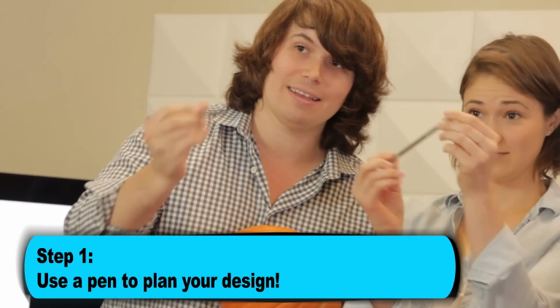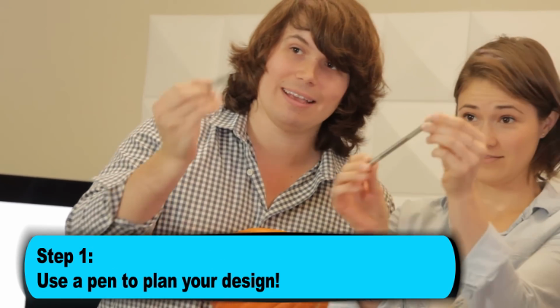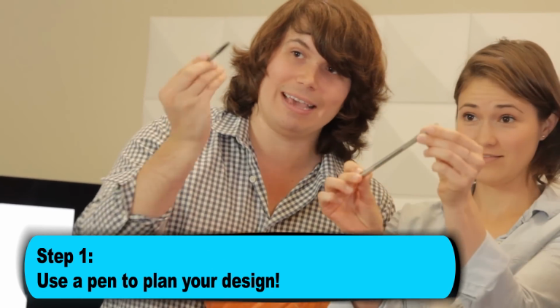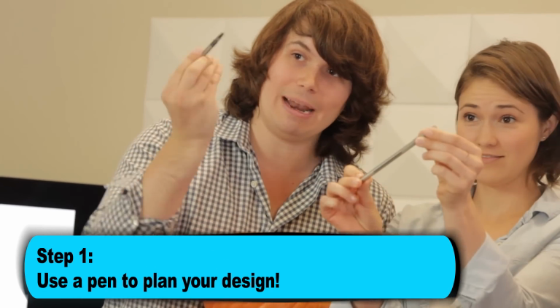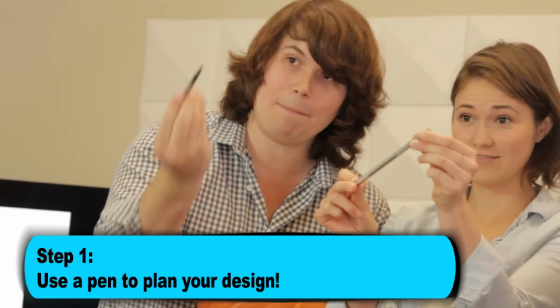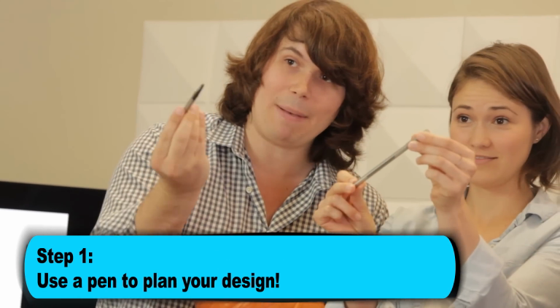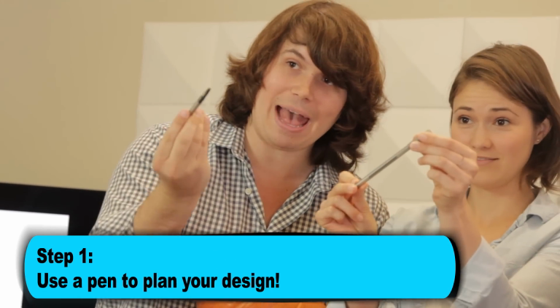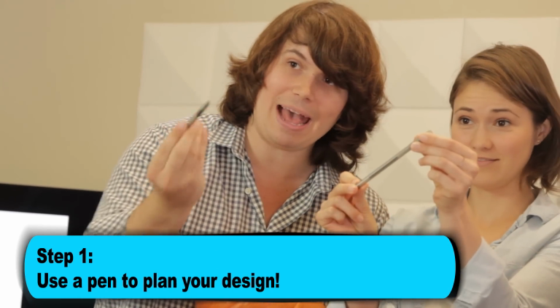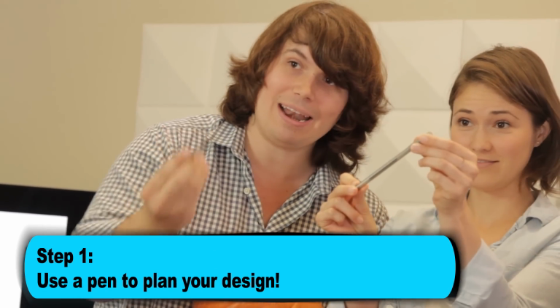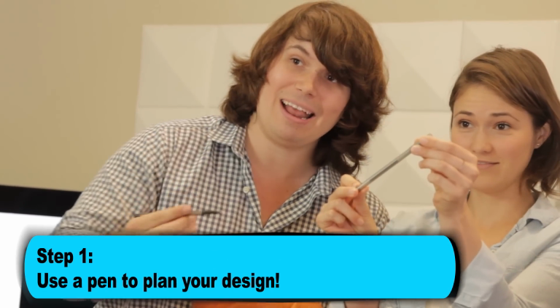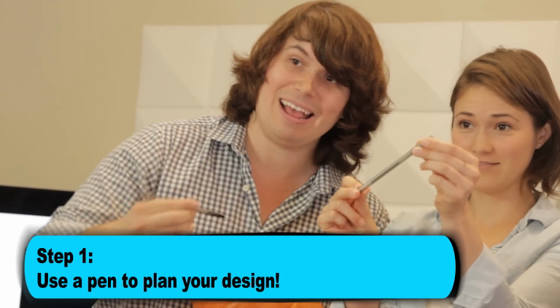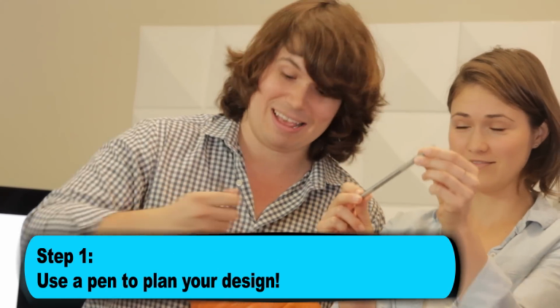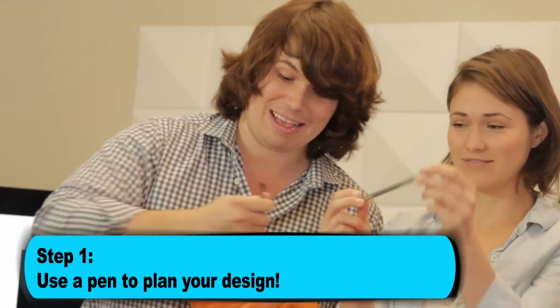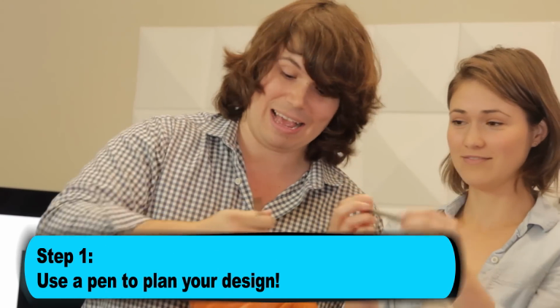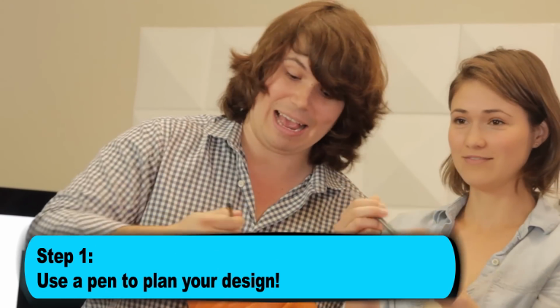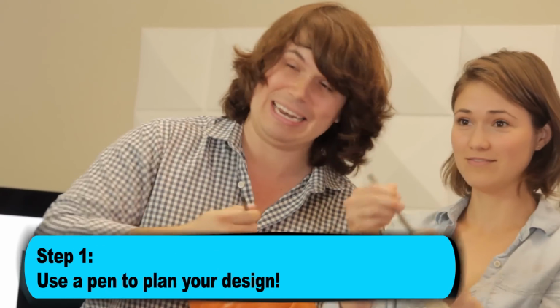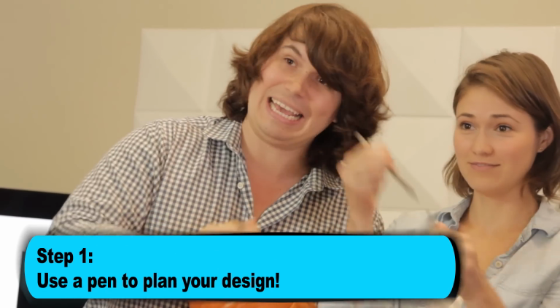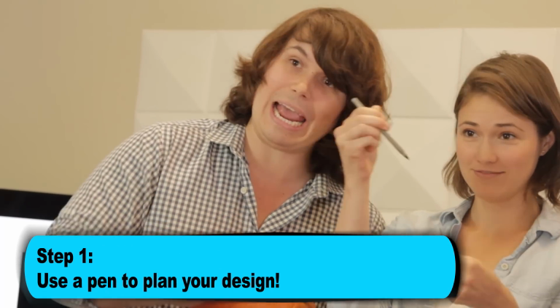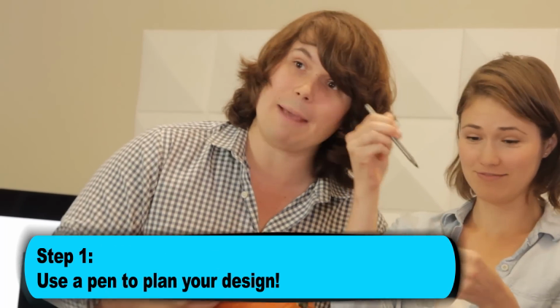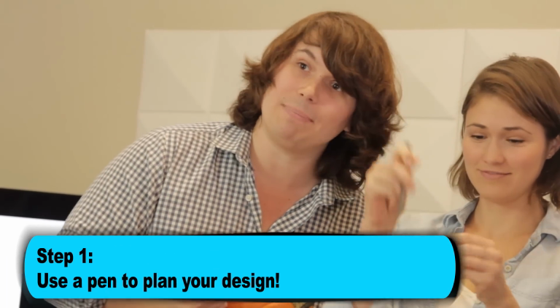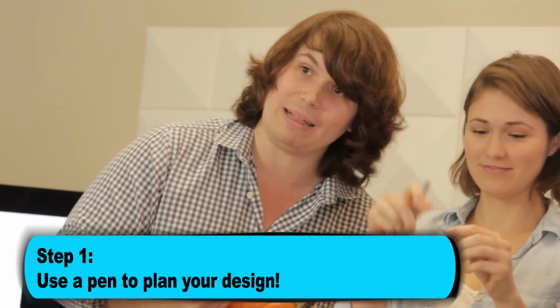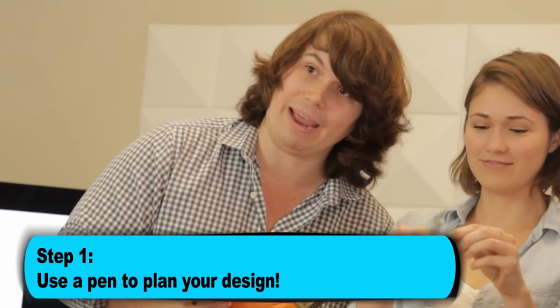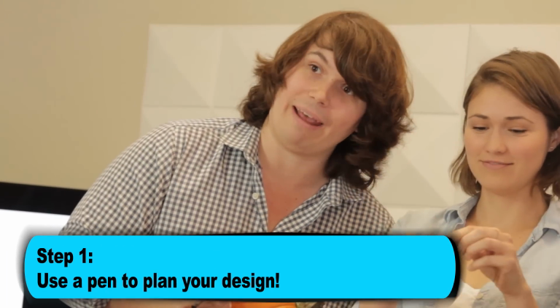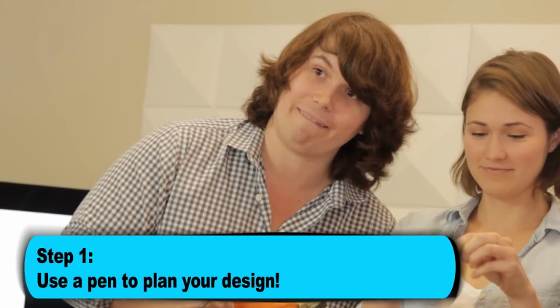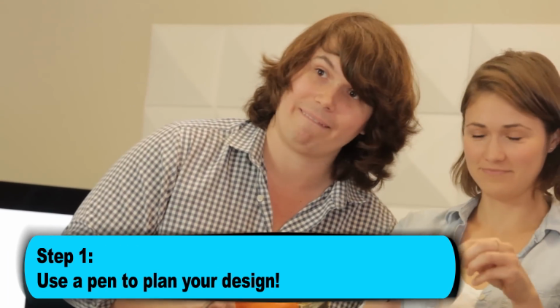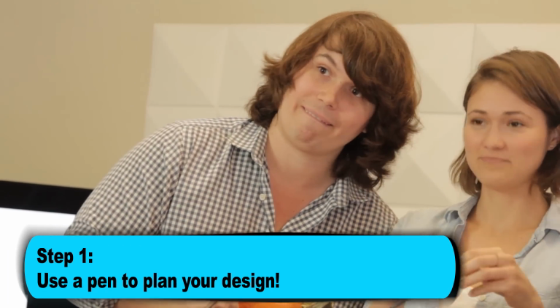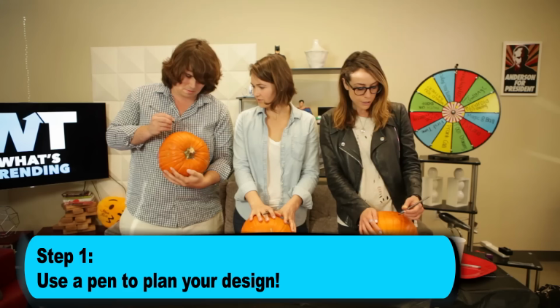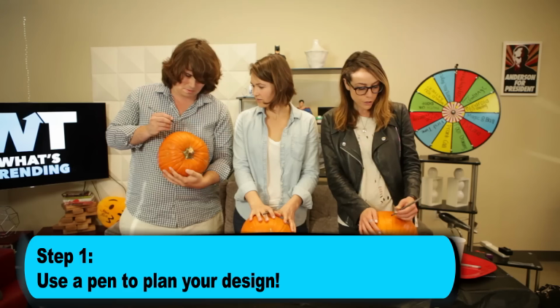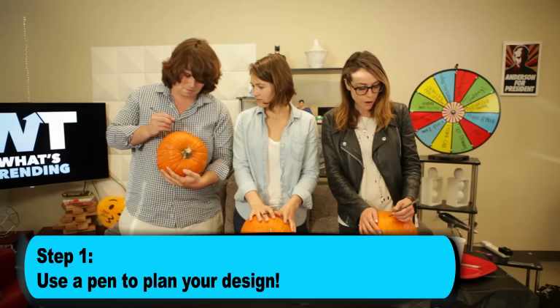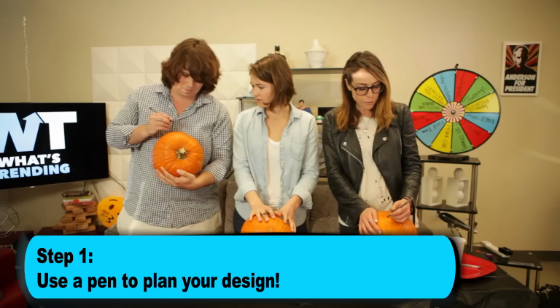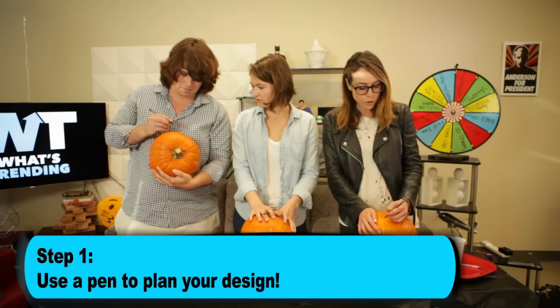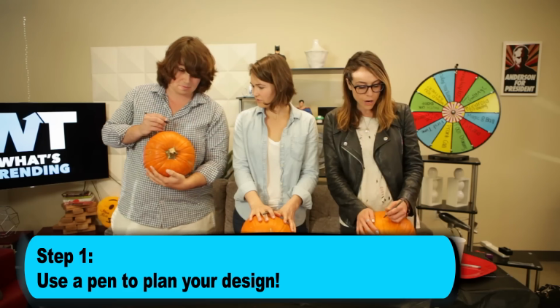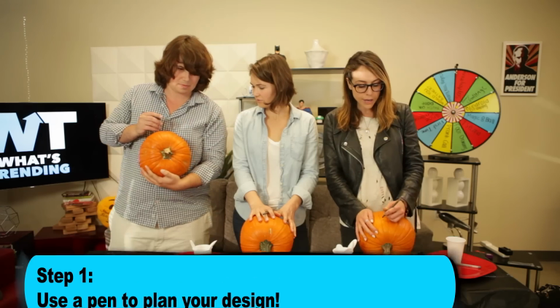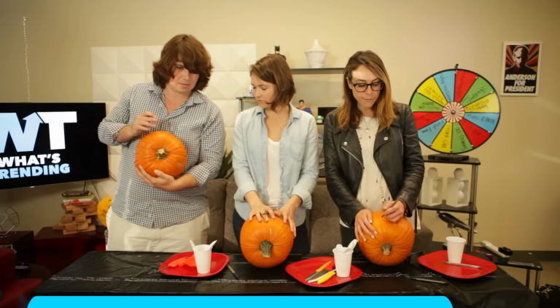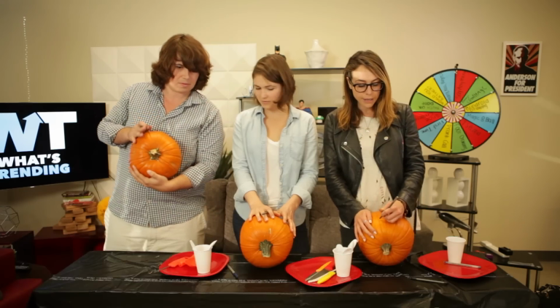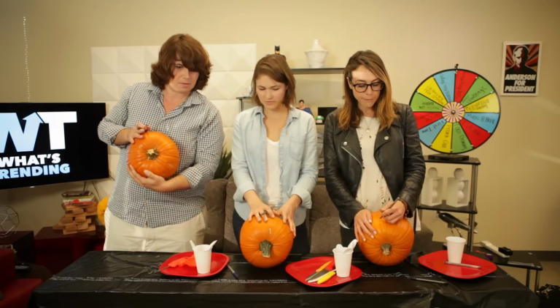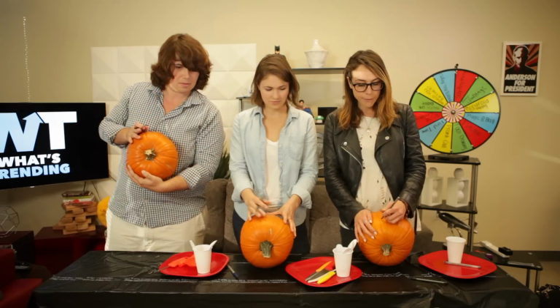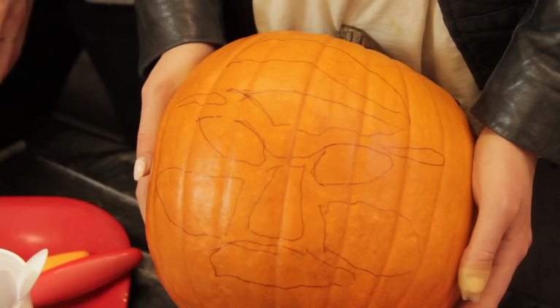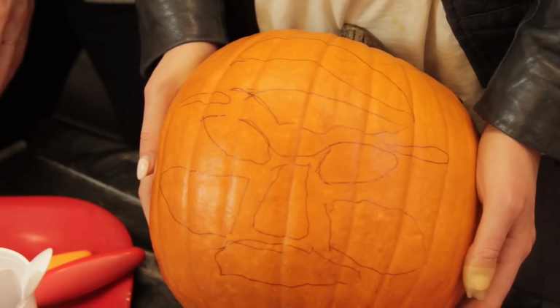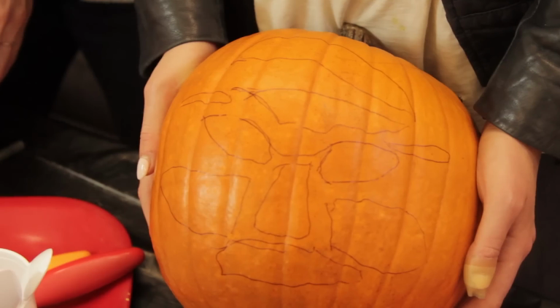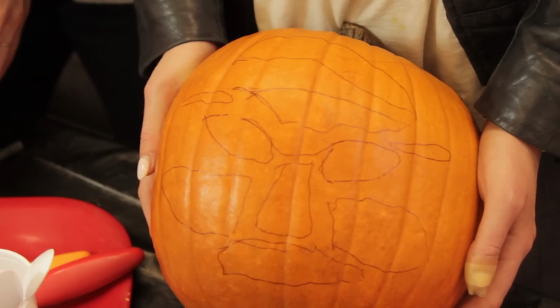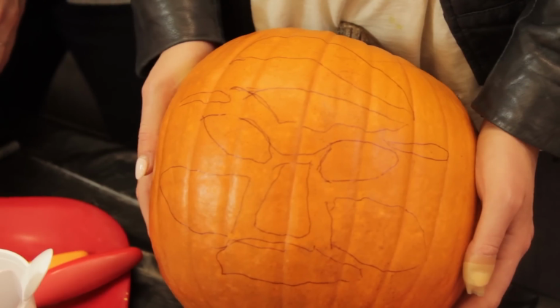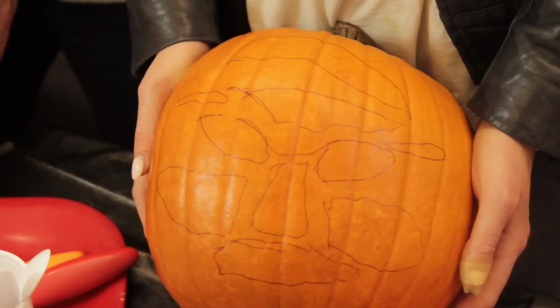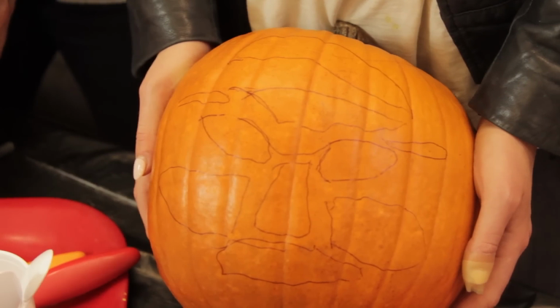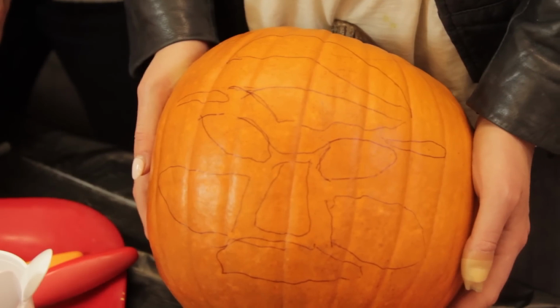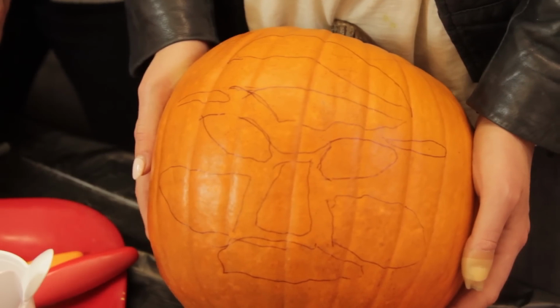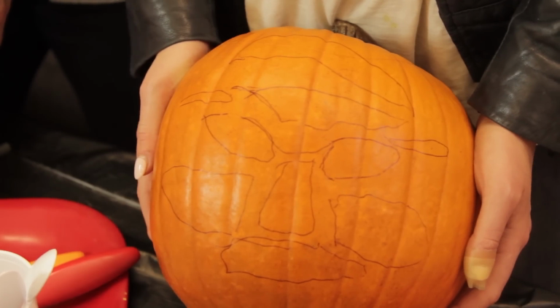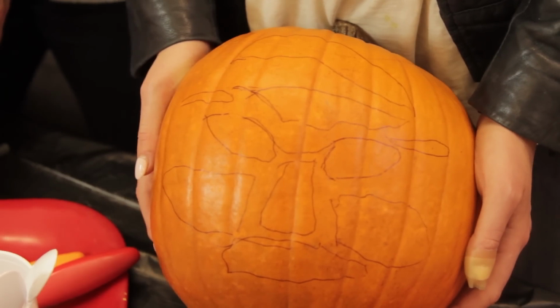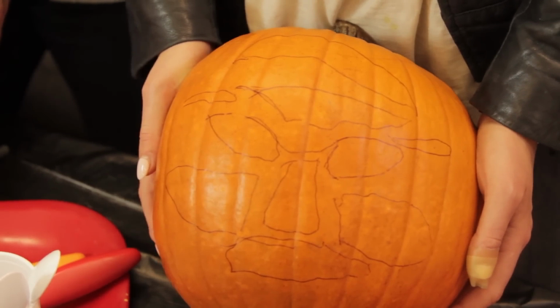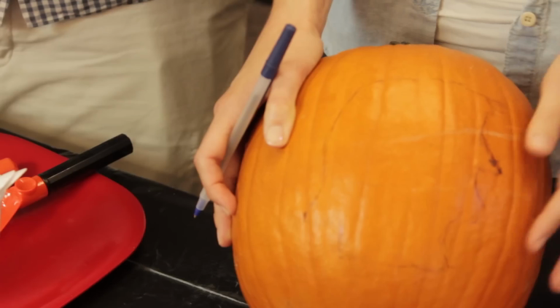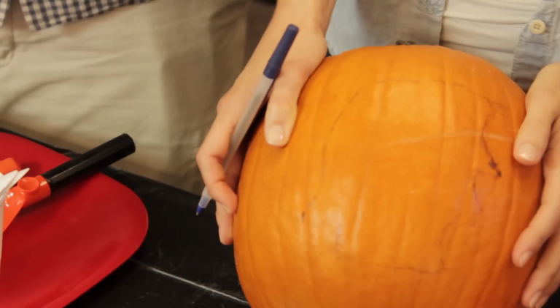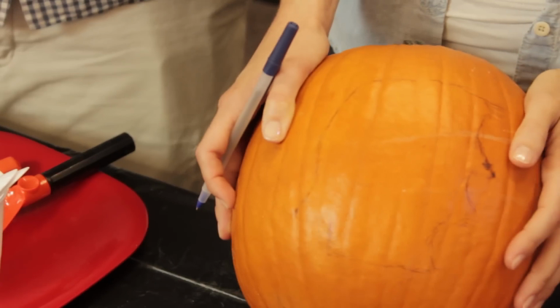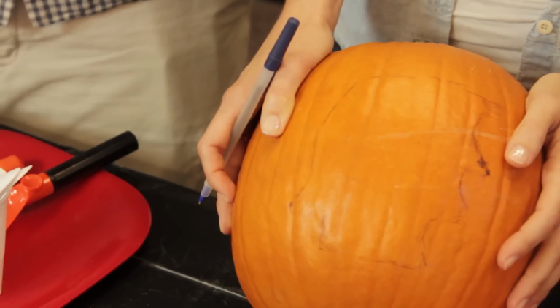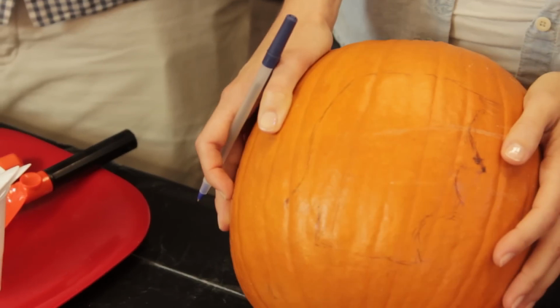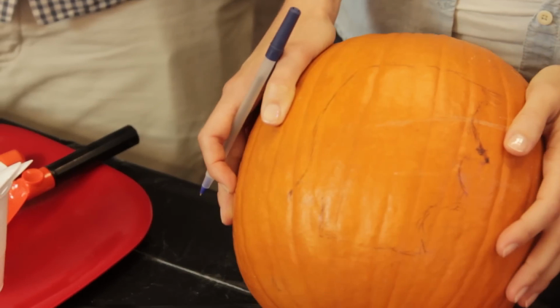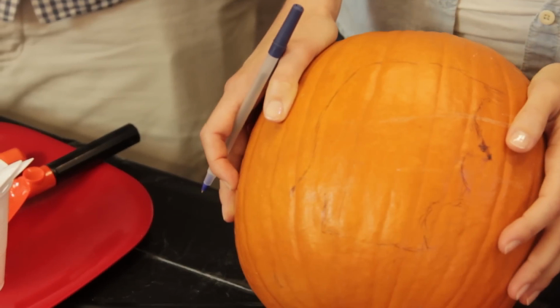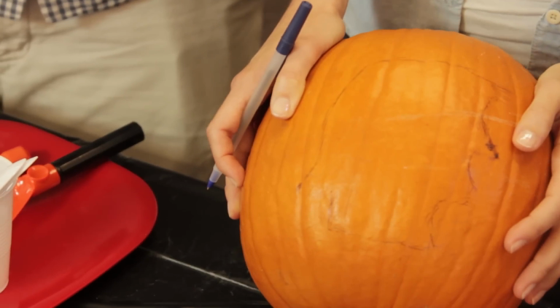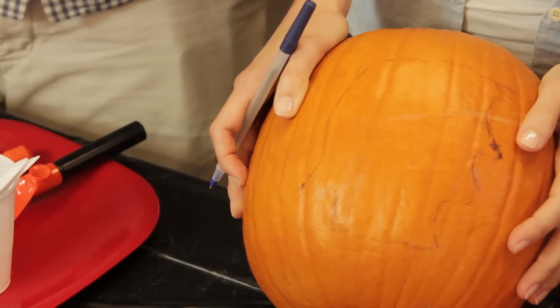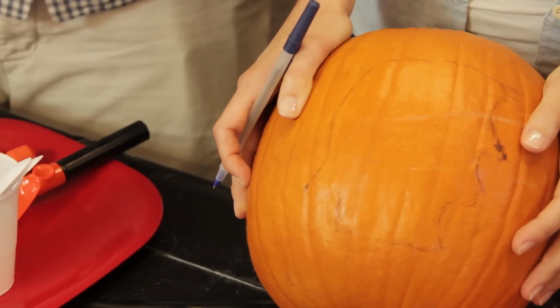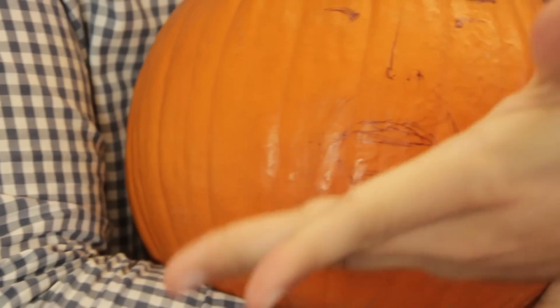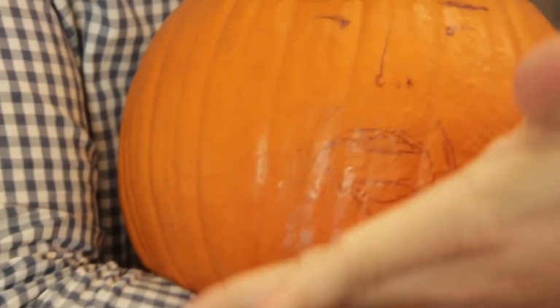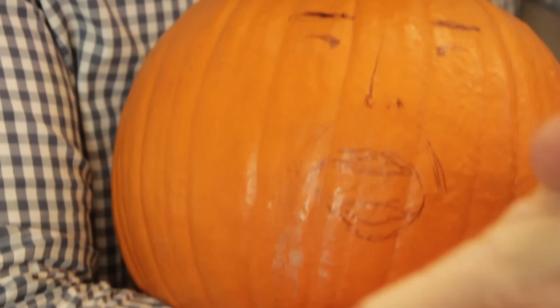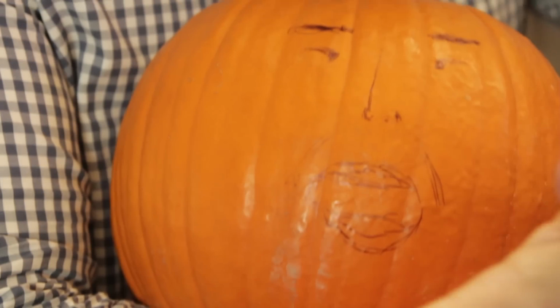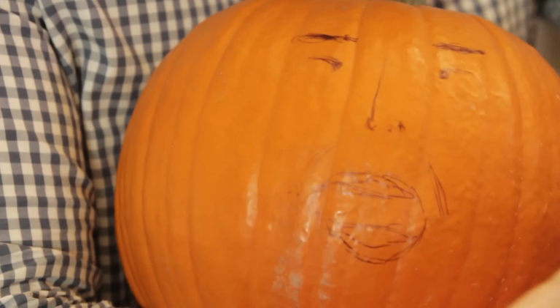Get a pen and game plan. So I'm drawing my pumpkin right now. Okay, we're all gonna draw.